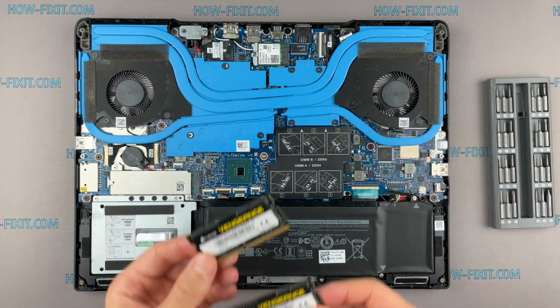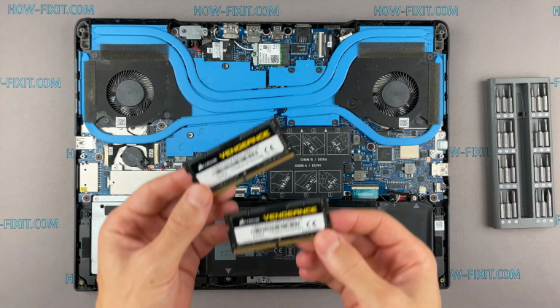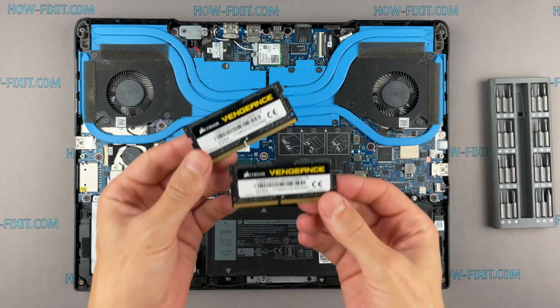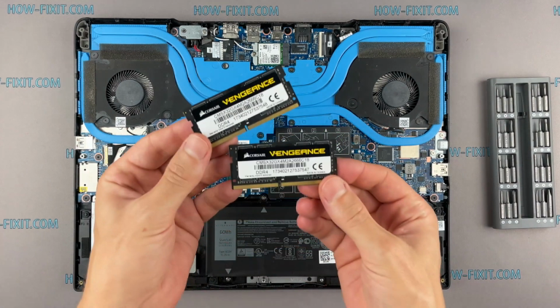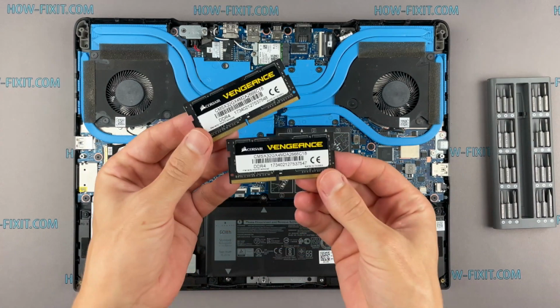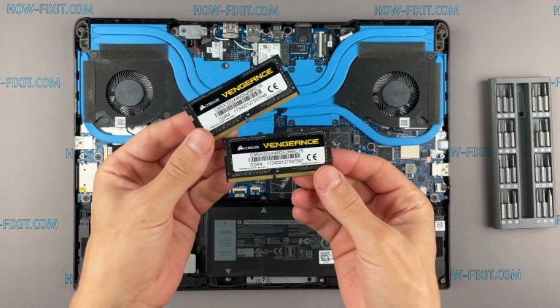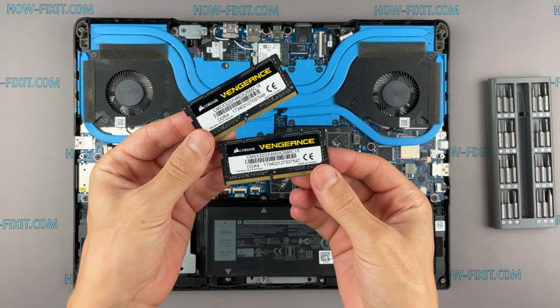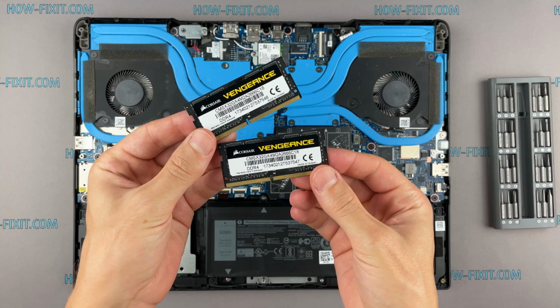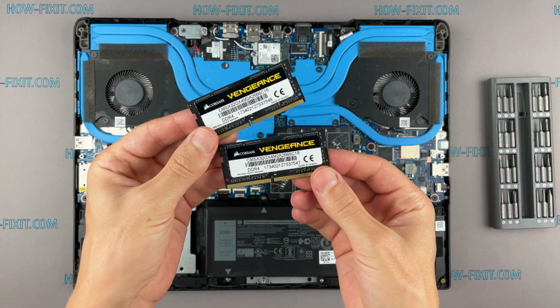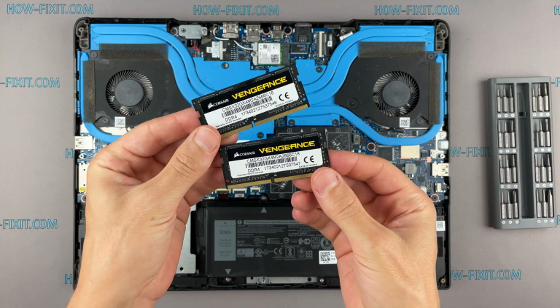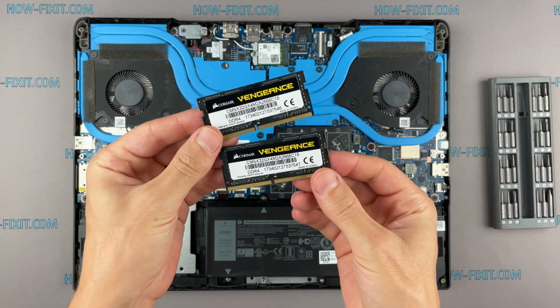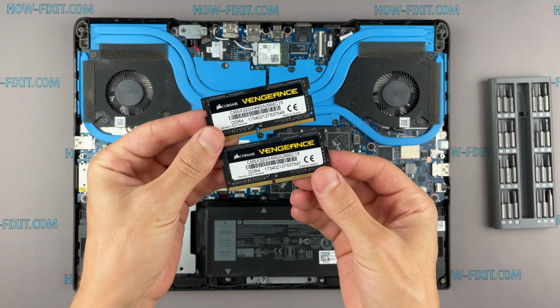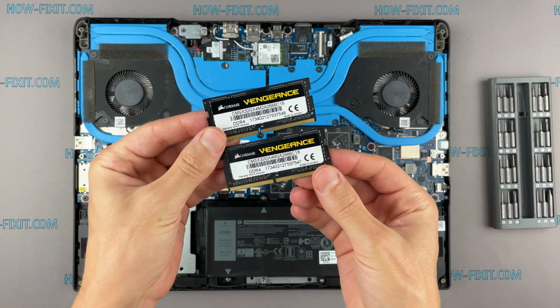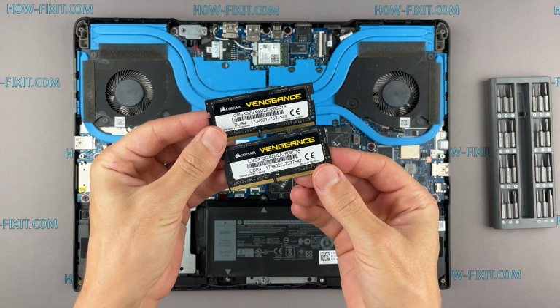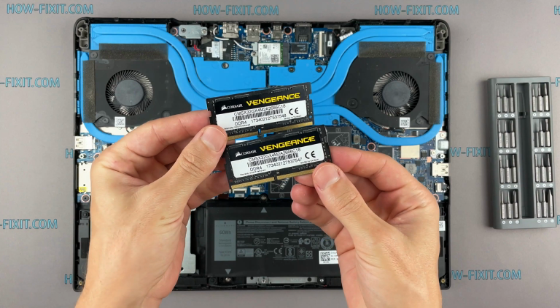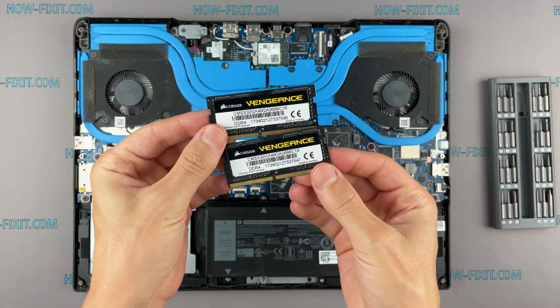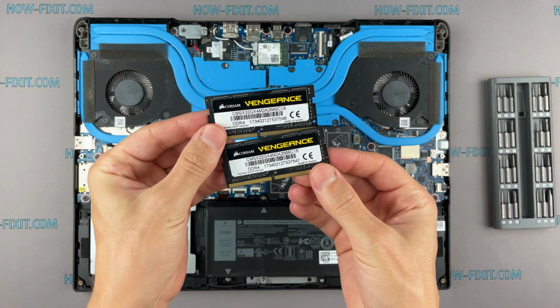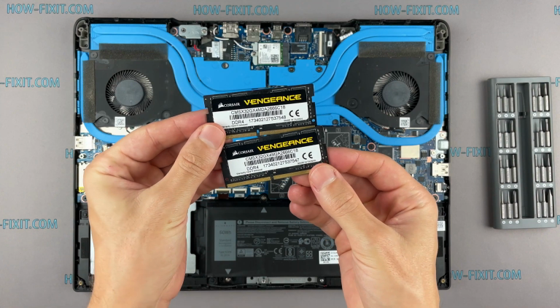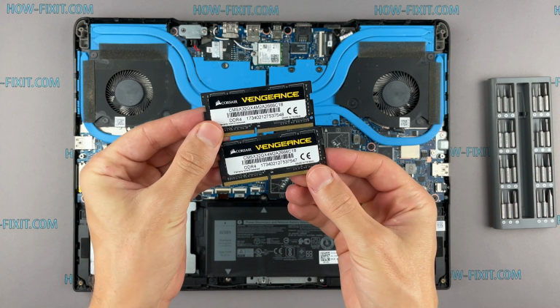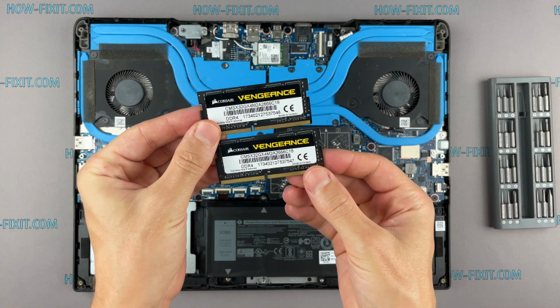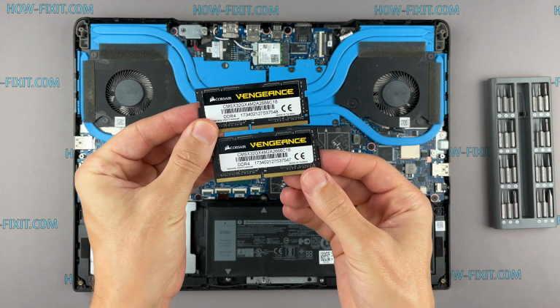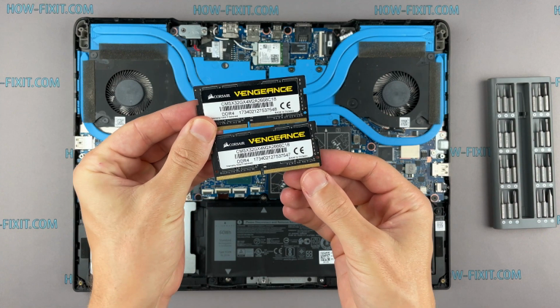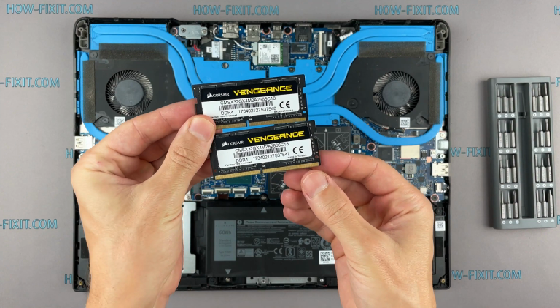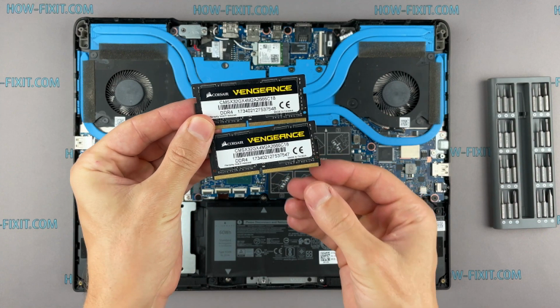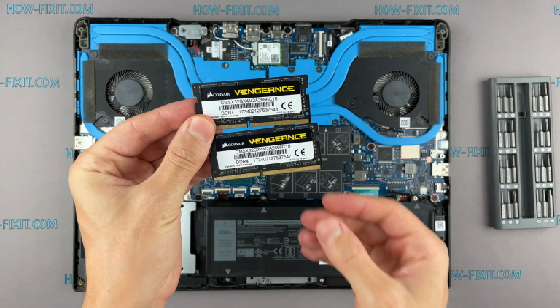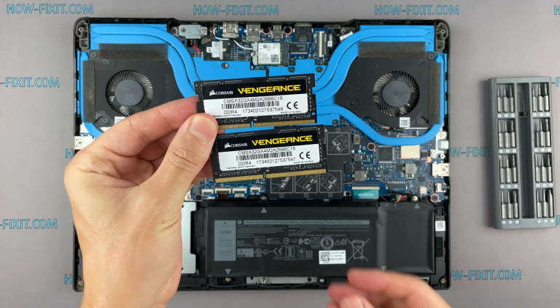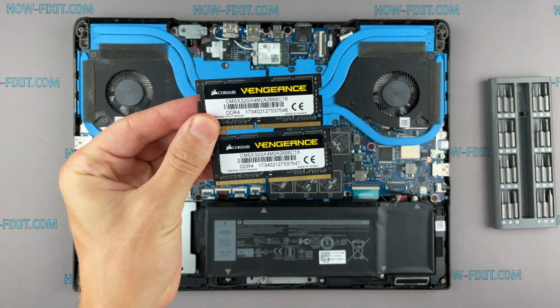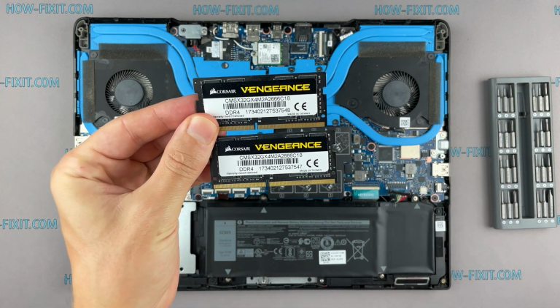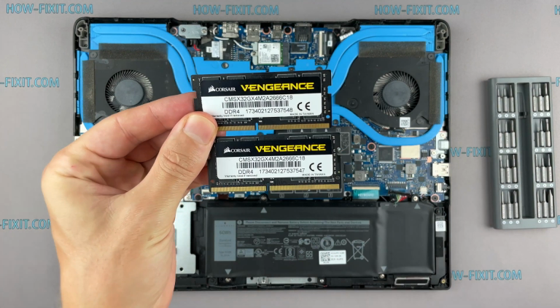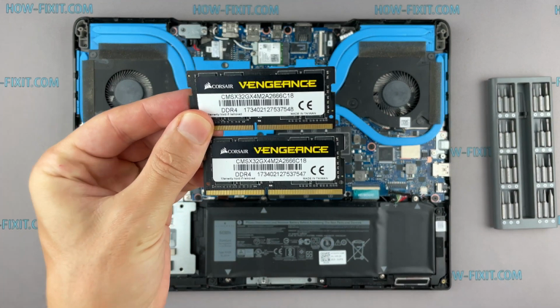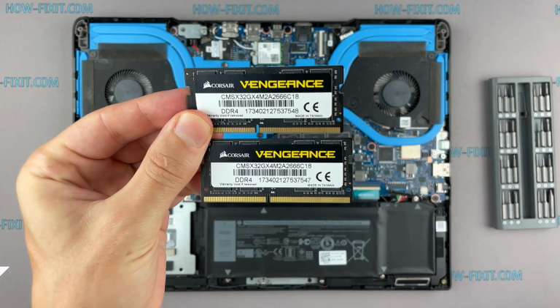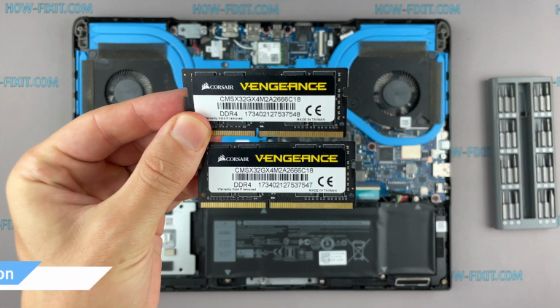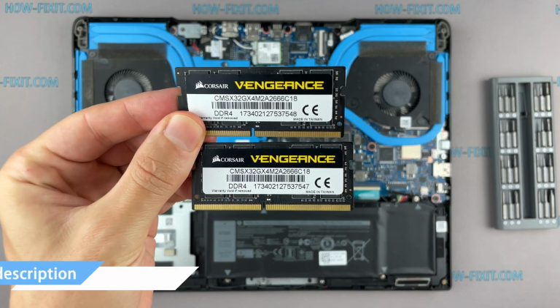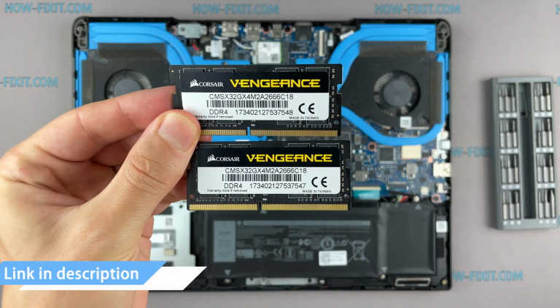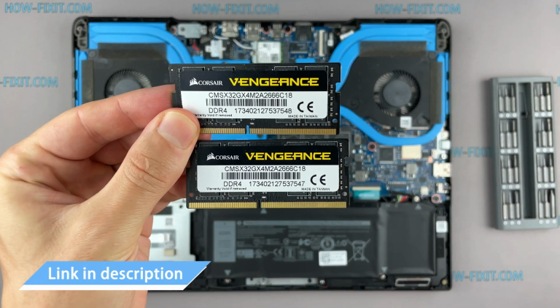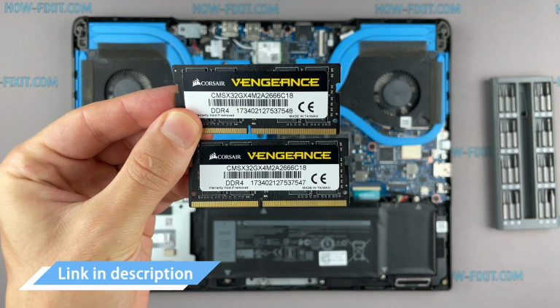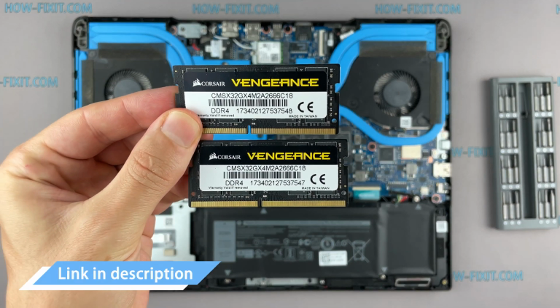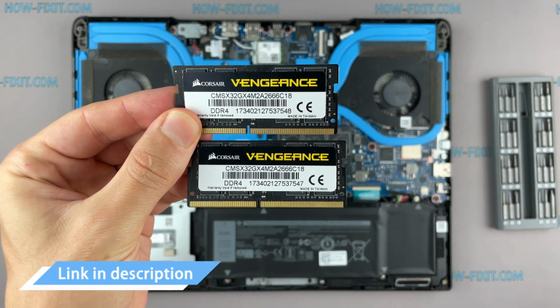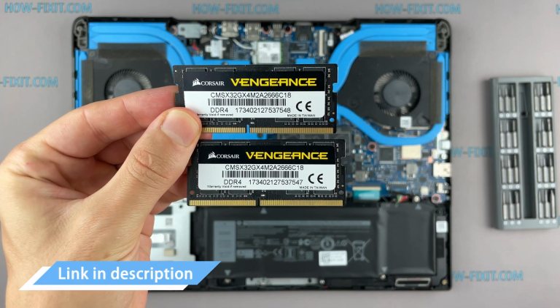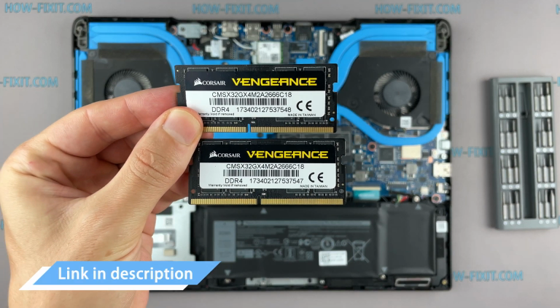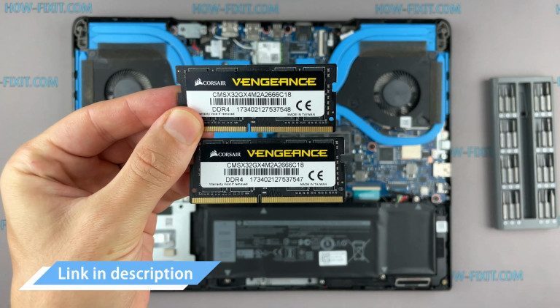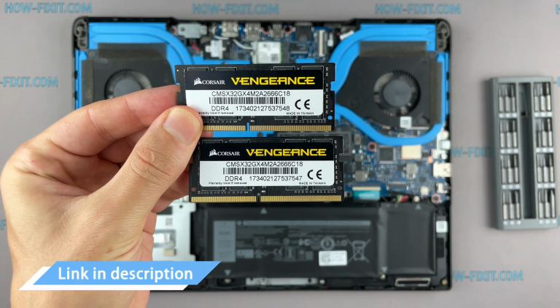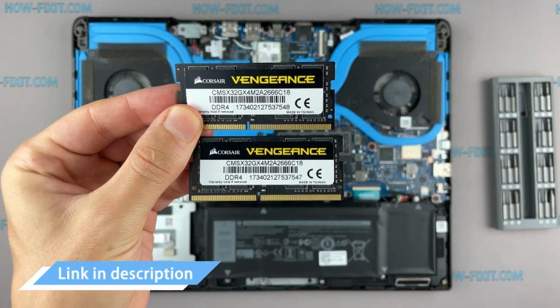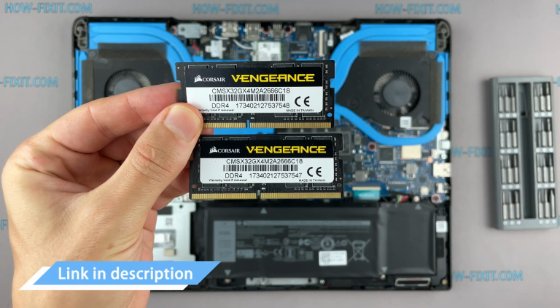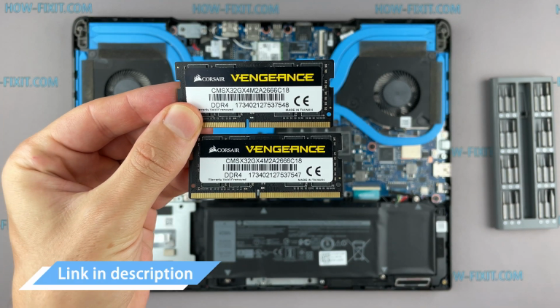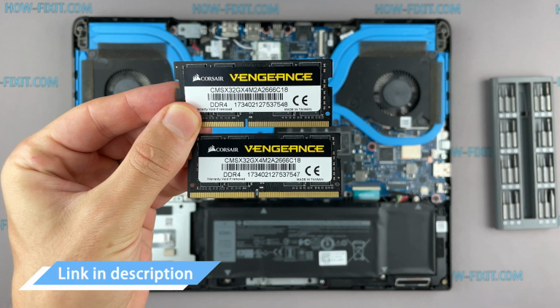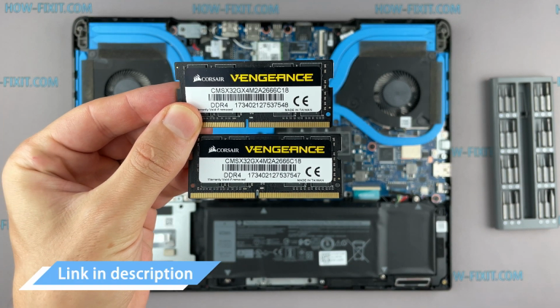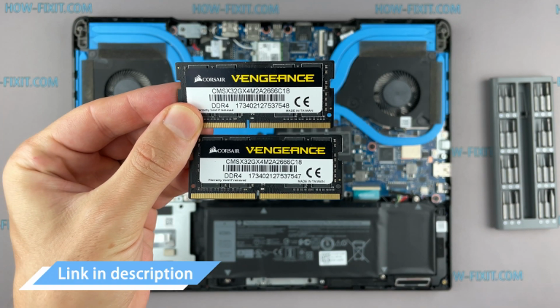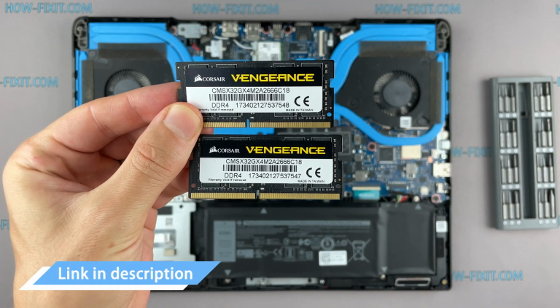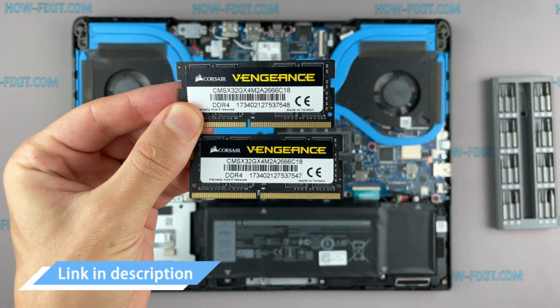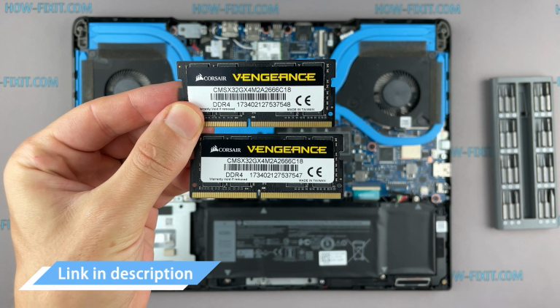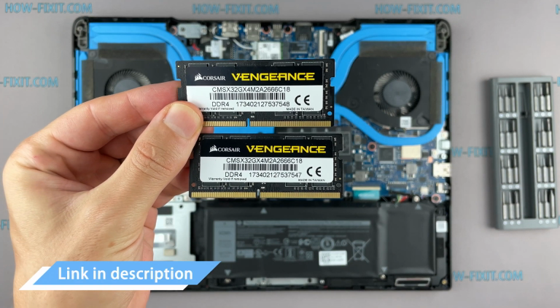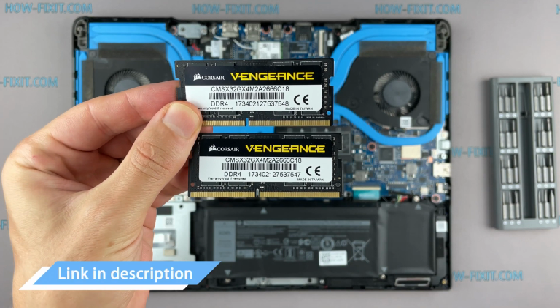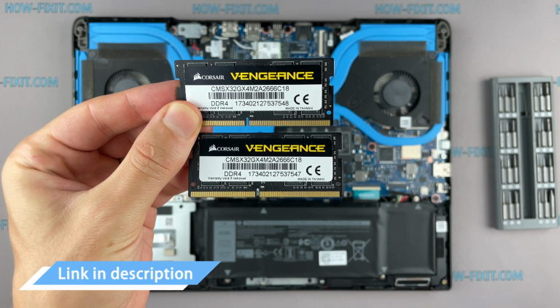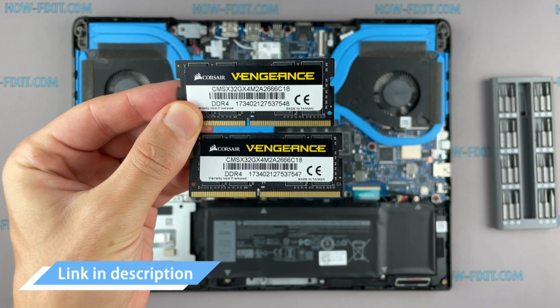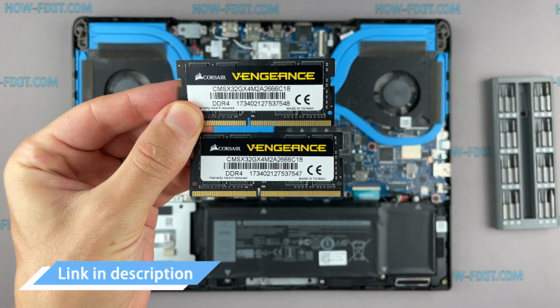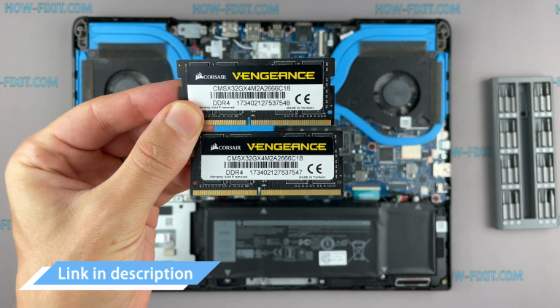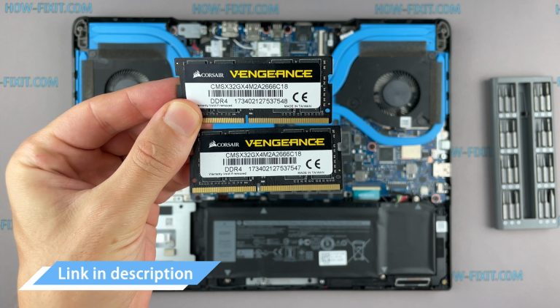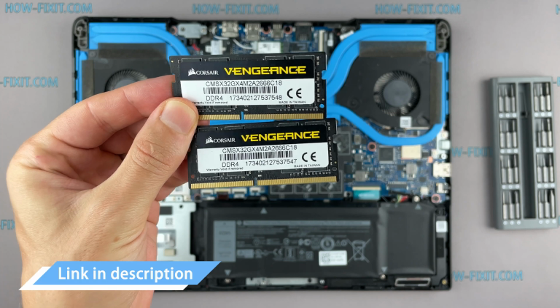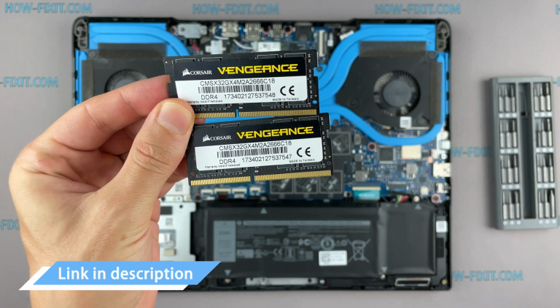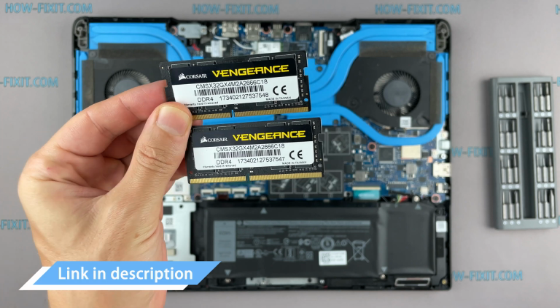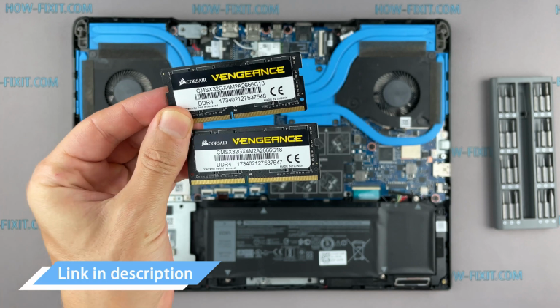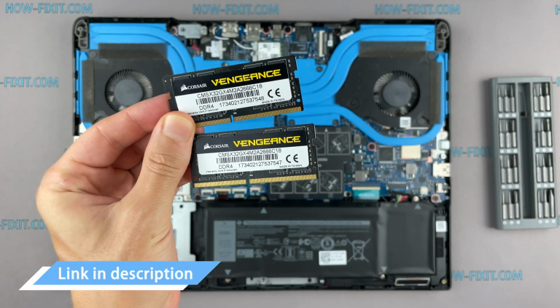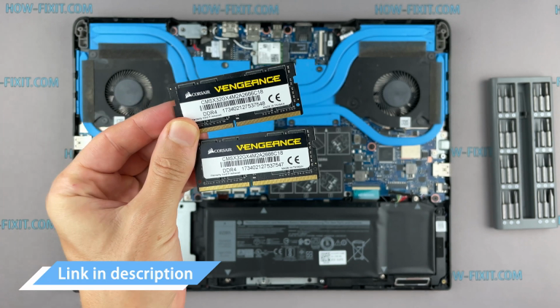This laptop supports DDR4 RAM. In the description I will link where to buy RAM for this laptop.